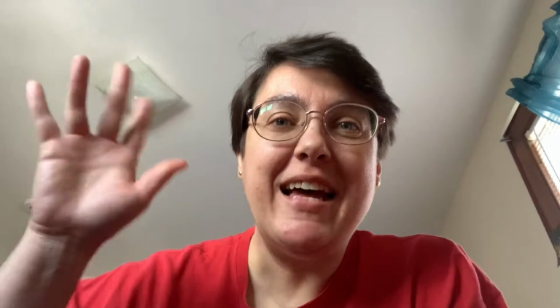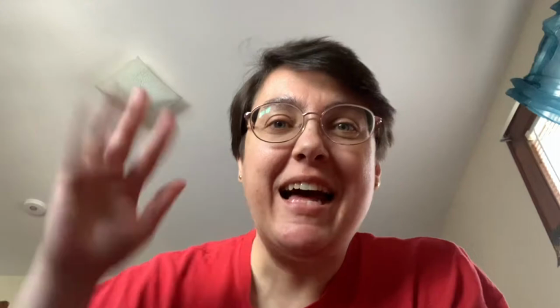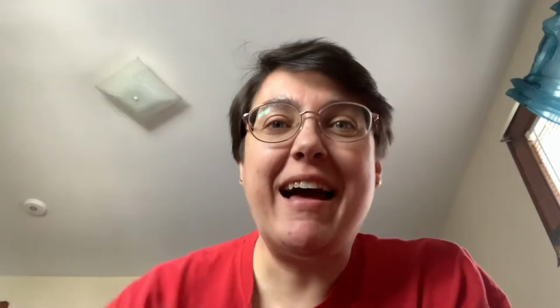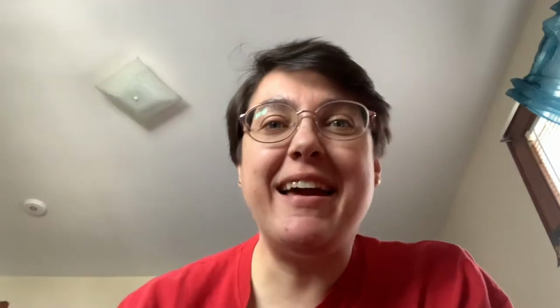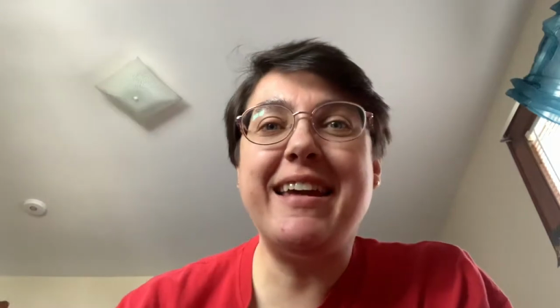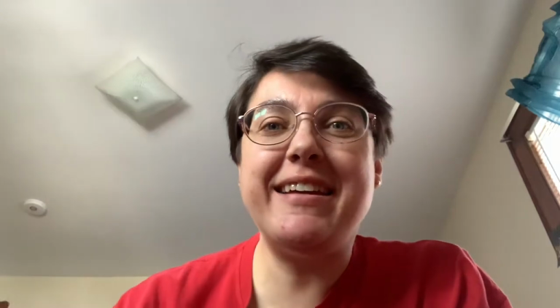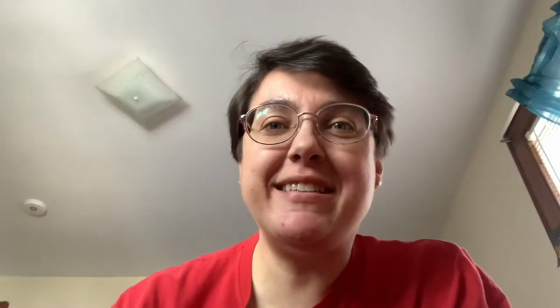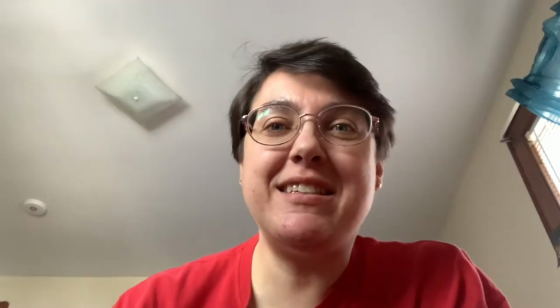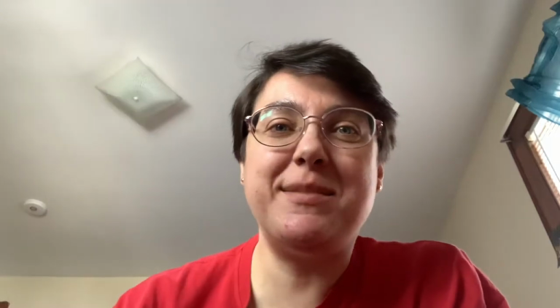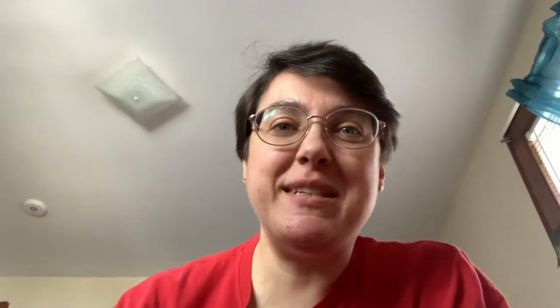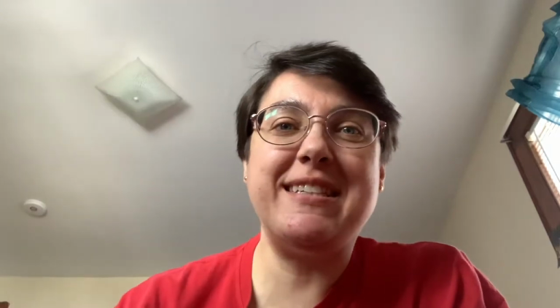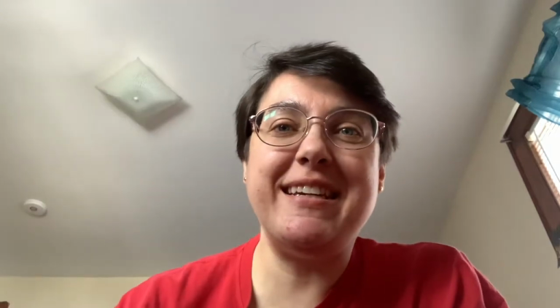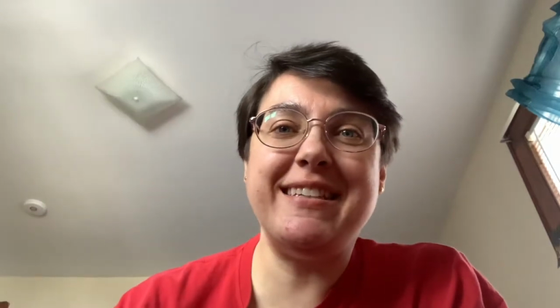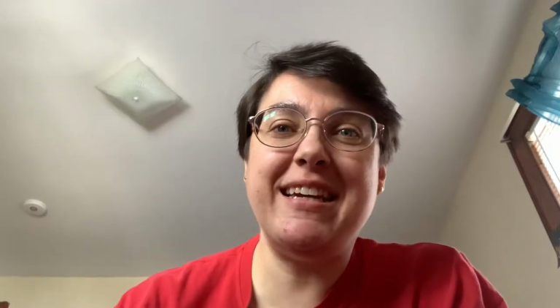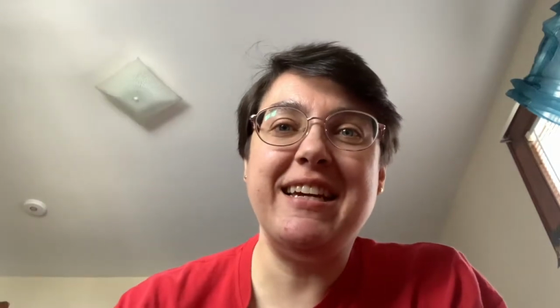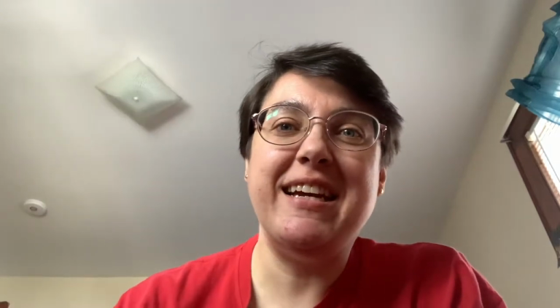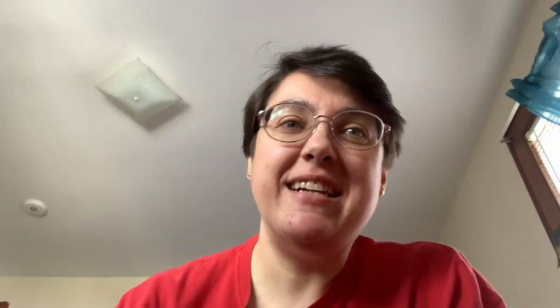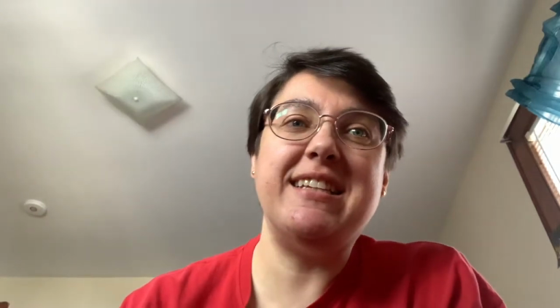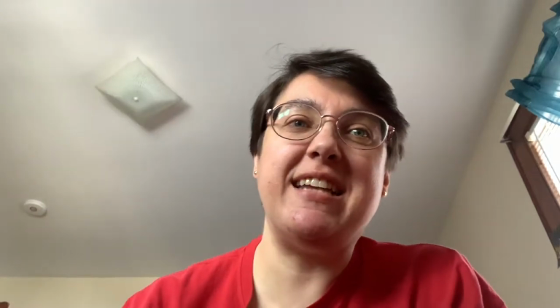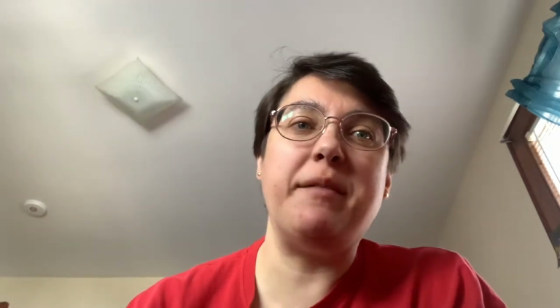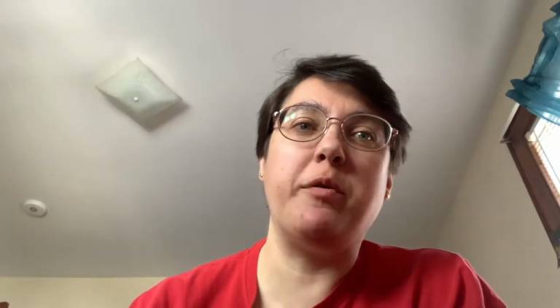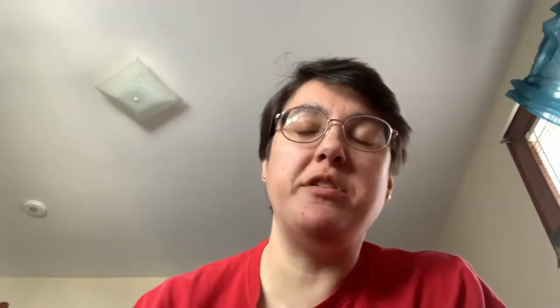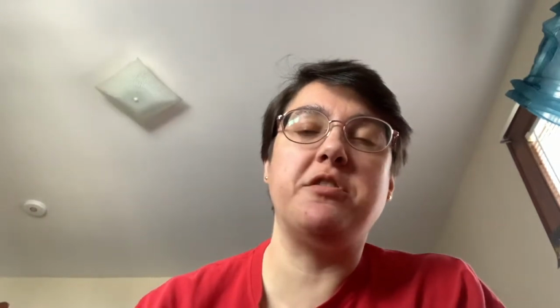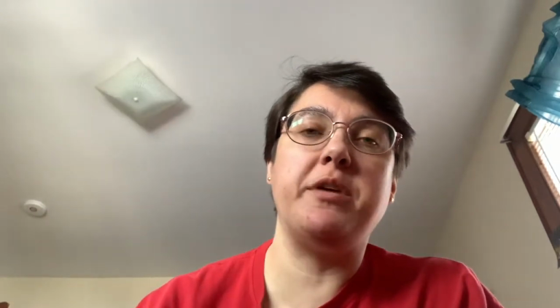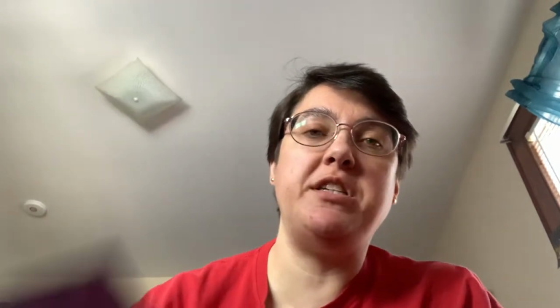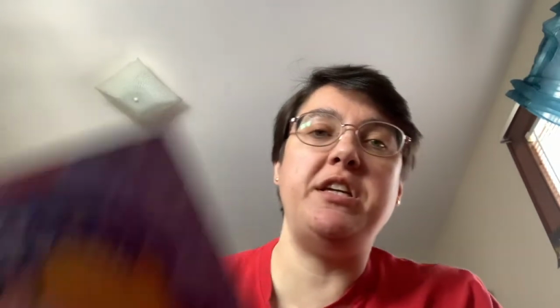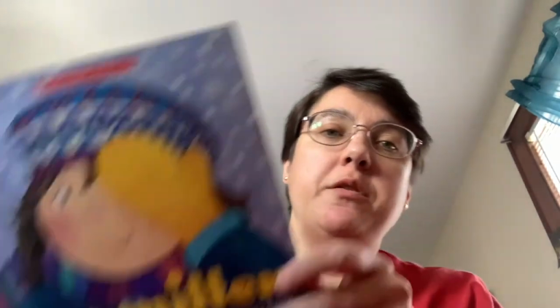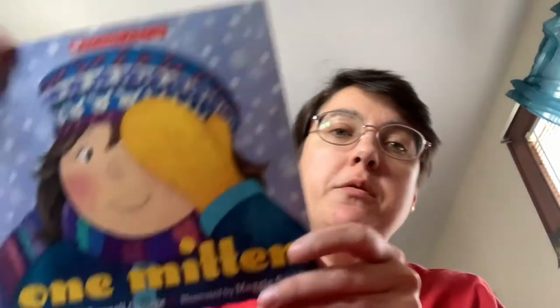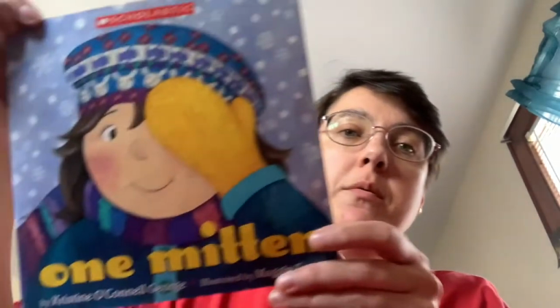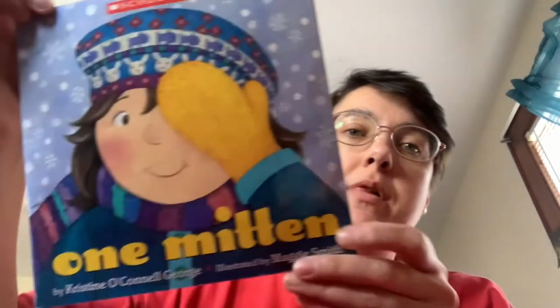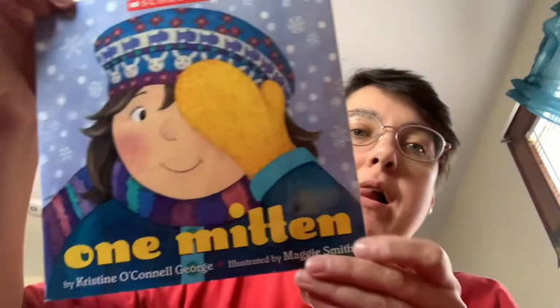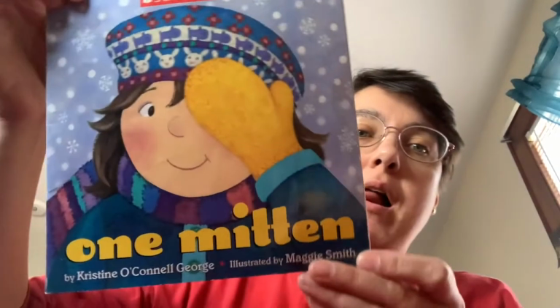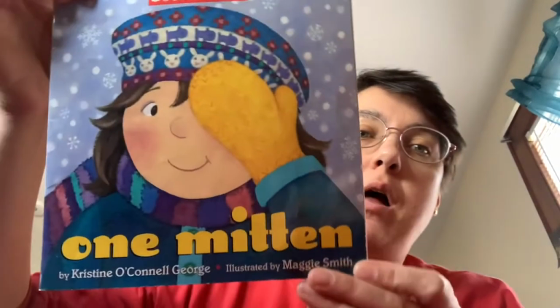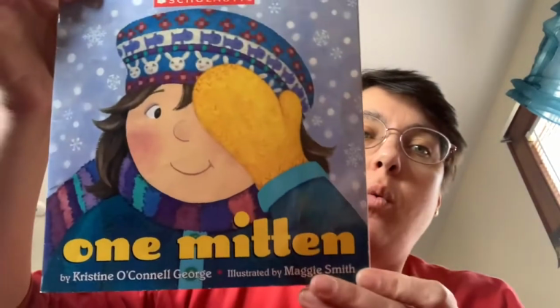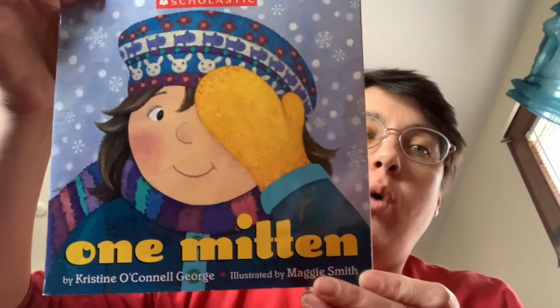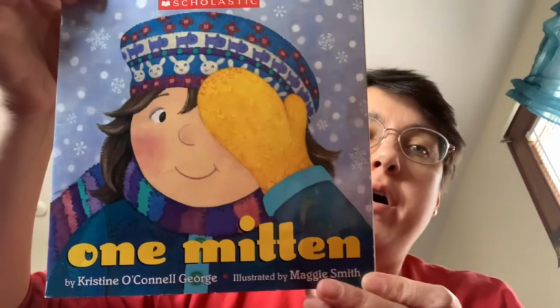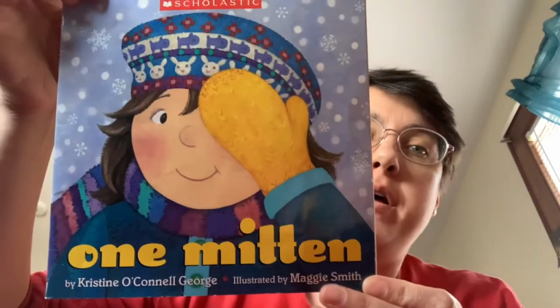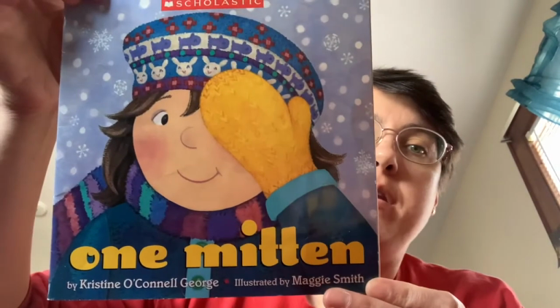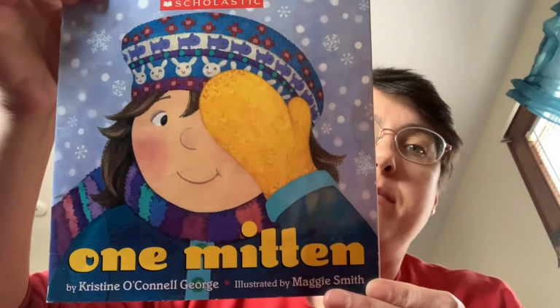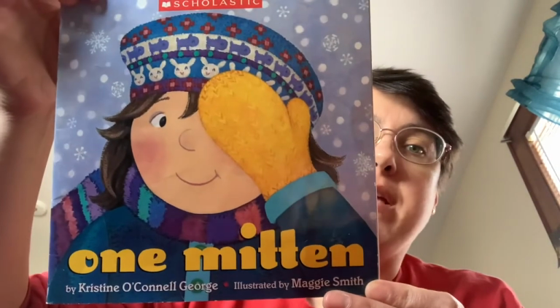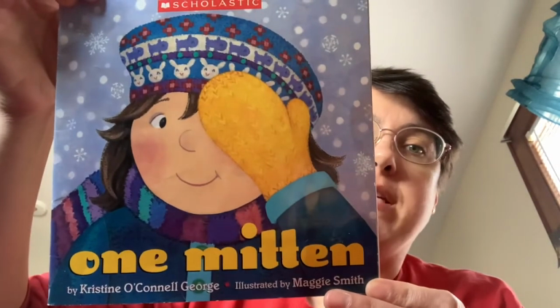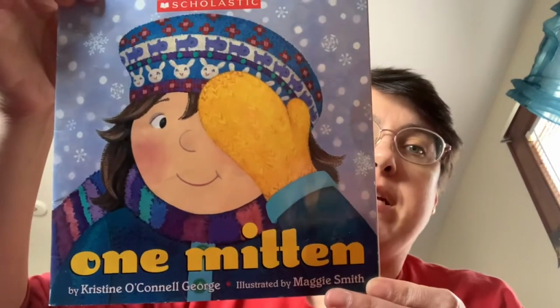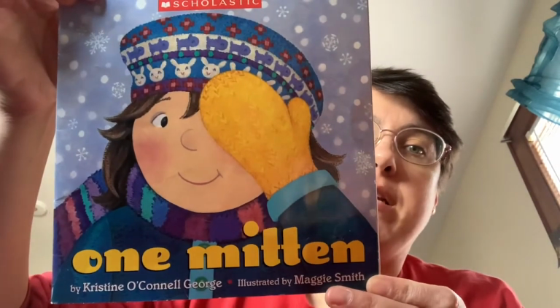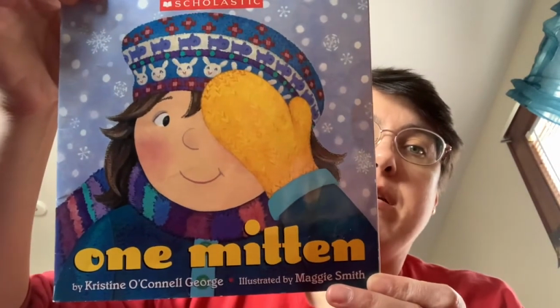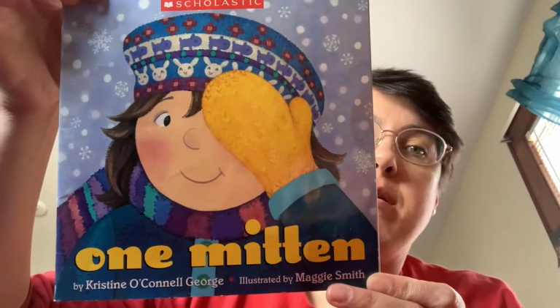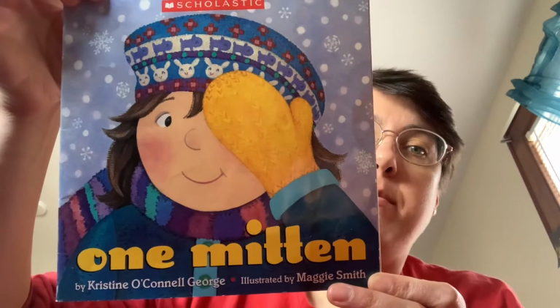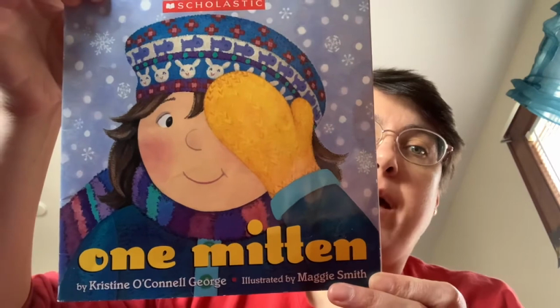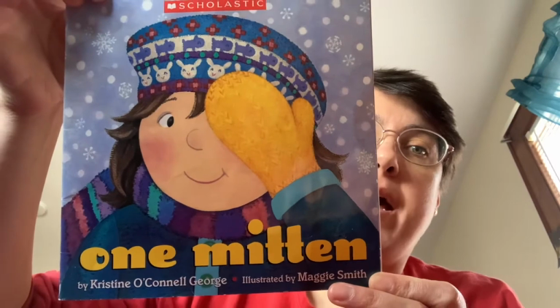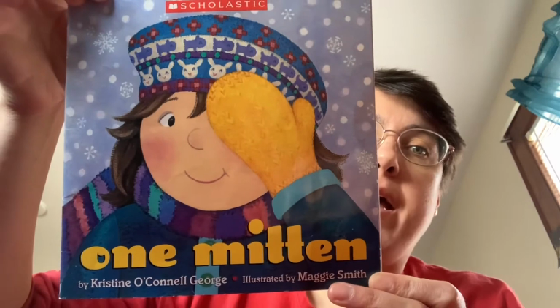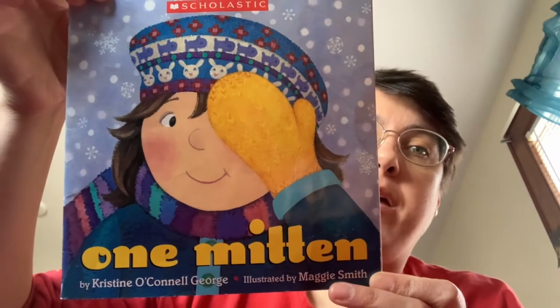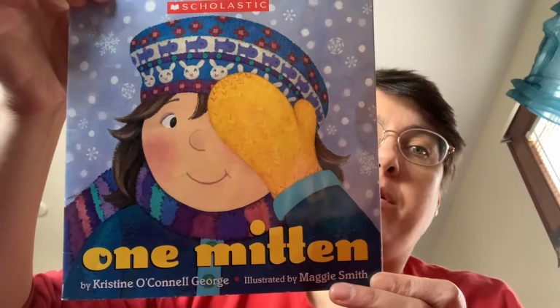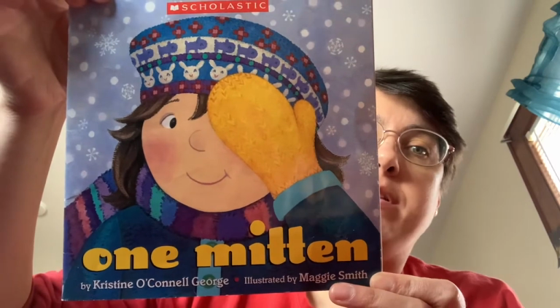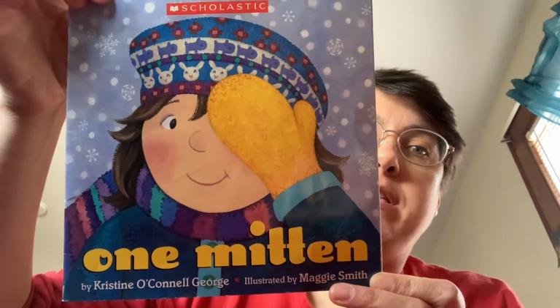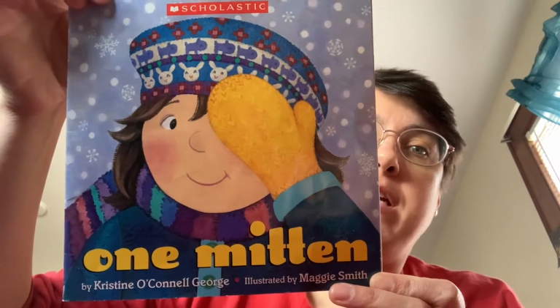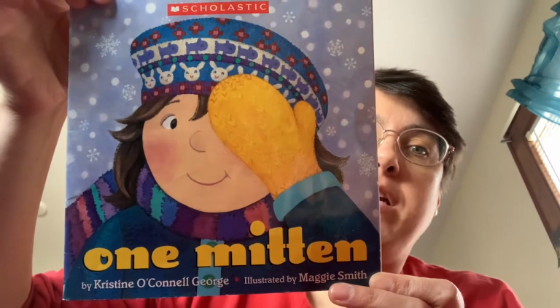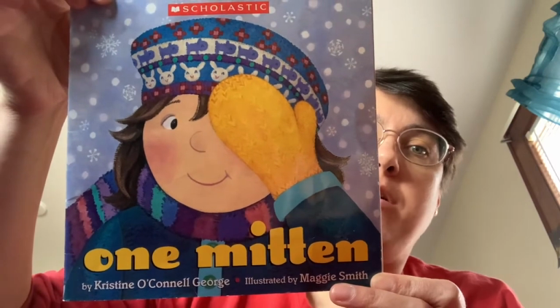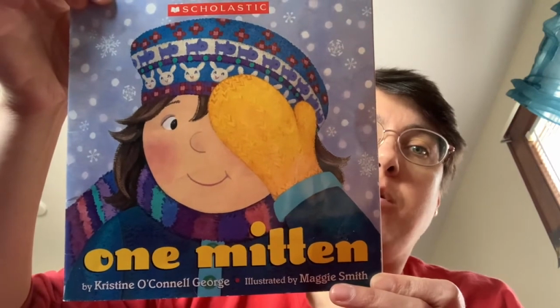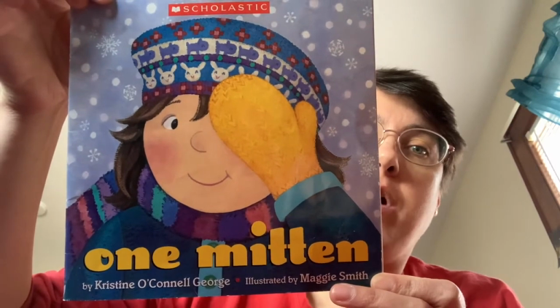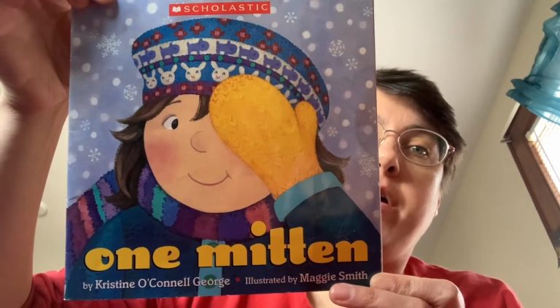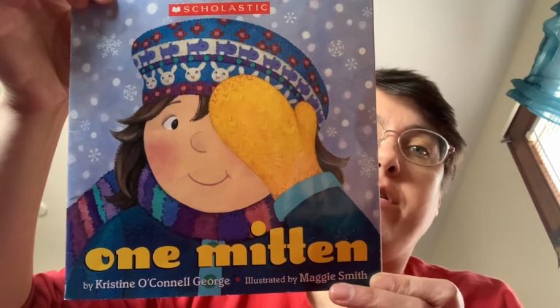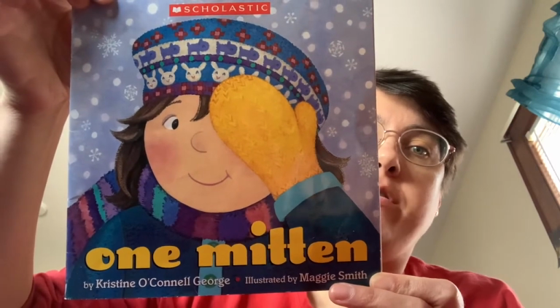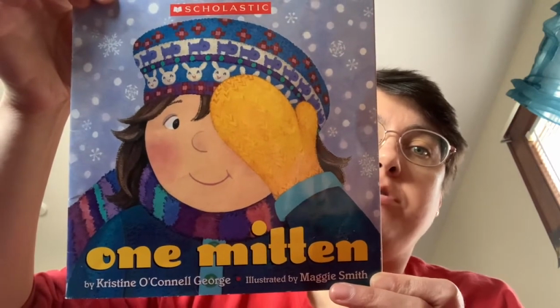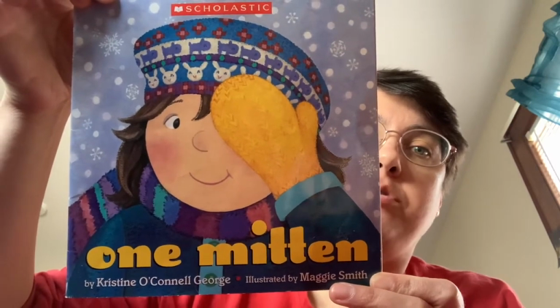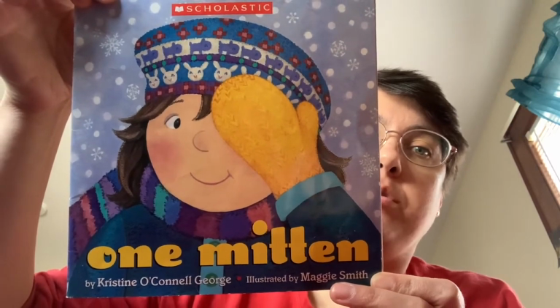Hi kids, it's Miss Stacy. Today I'm going to read to you One Mitten by Christine O'Connell George.